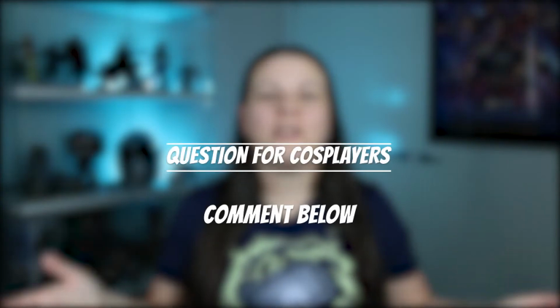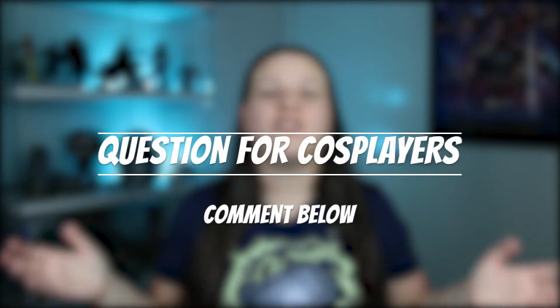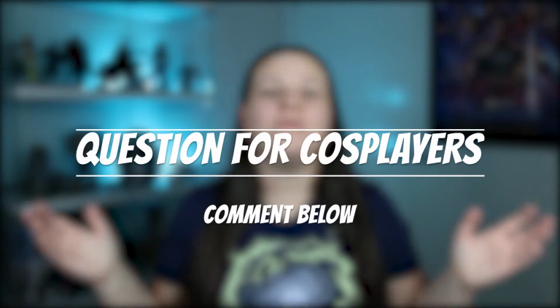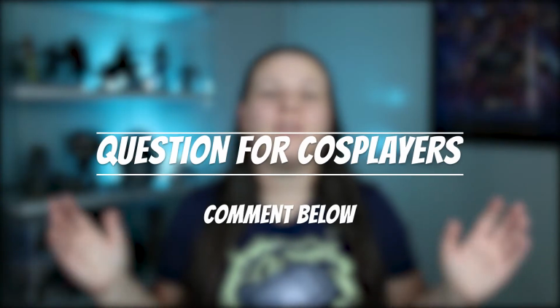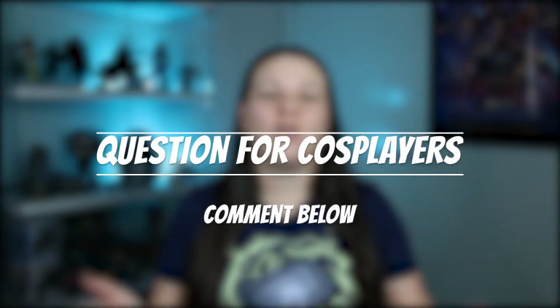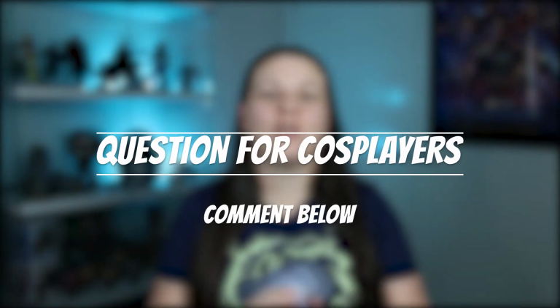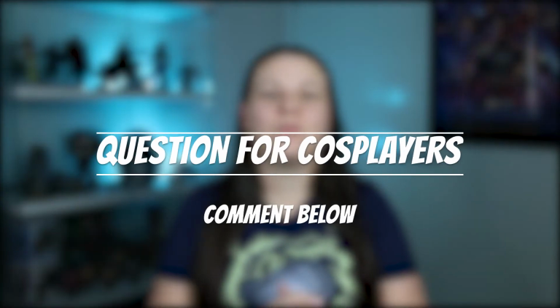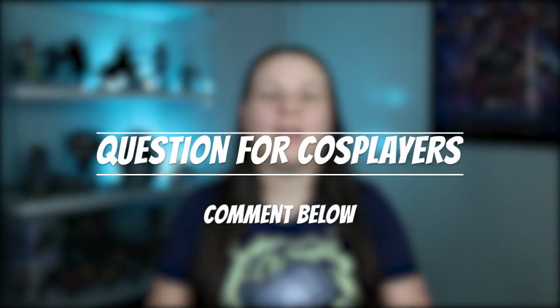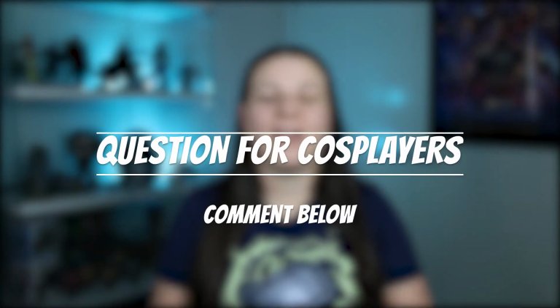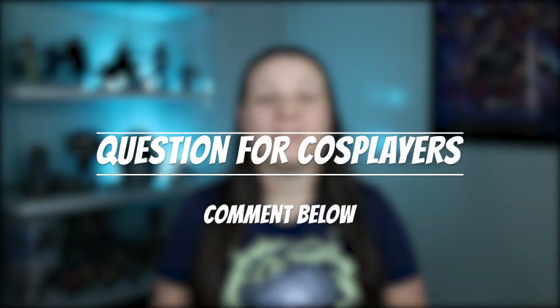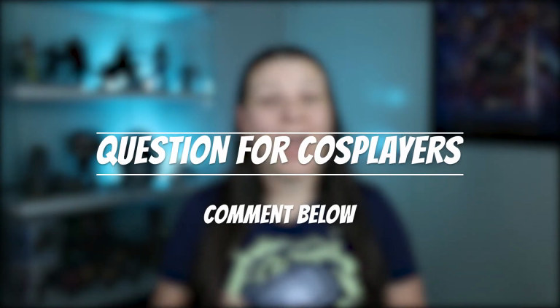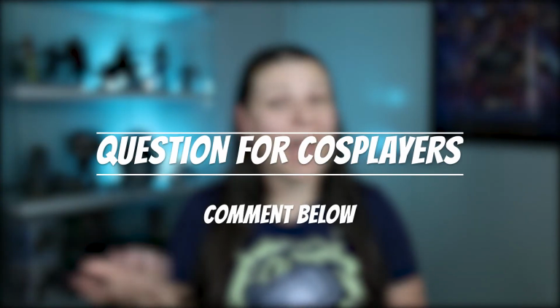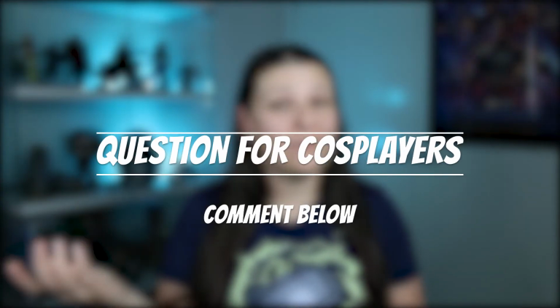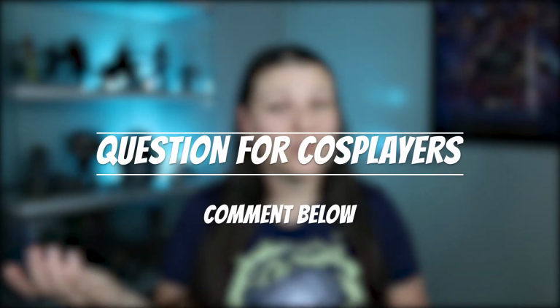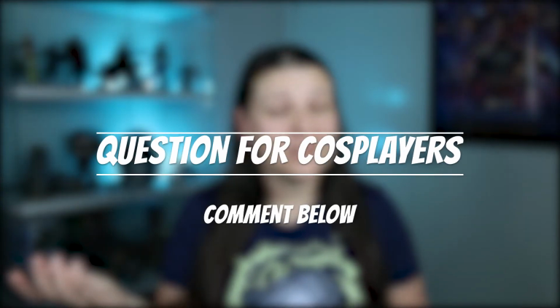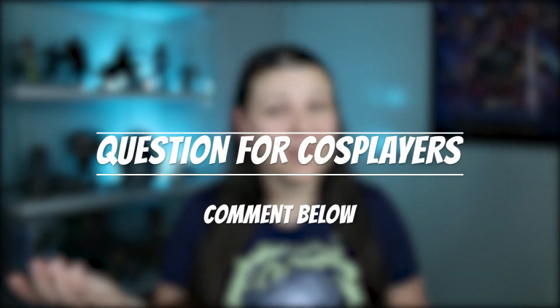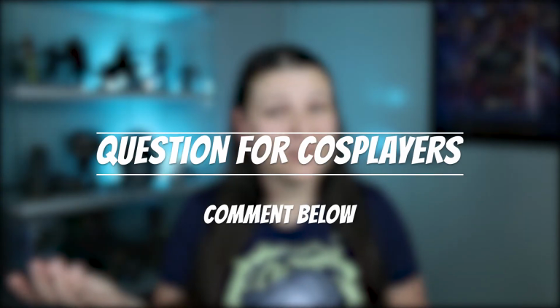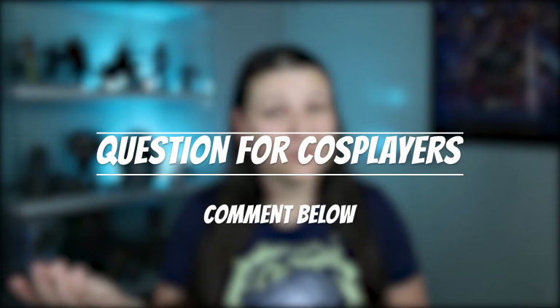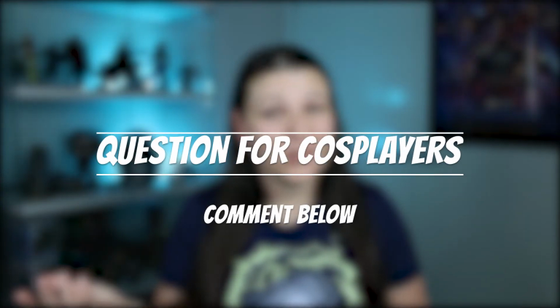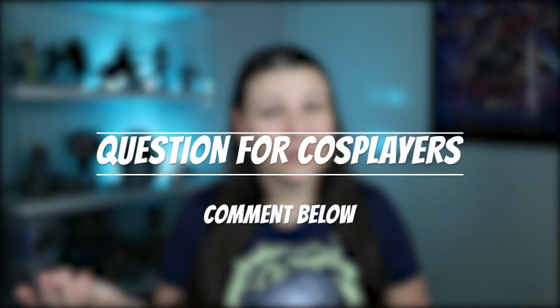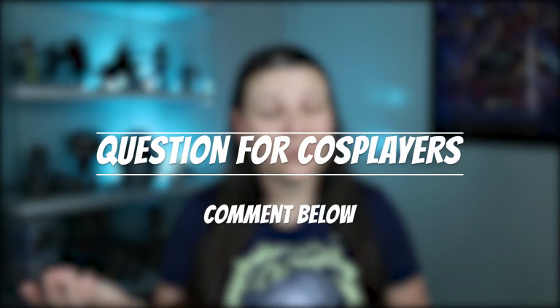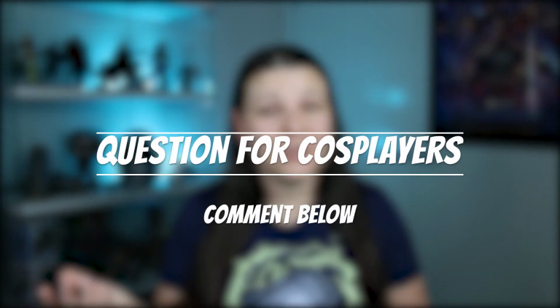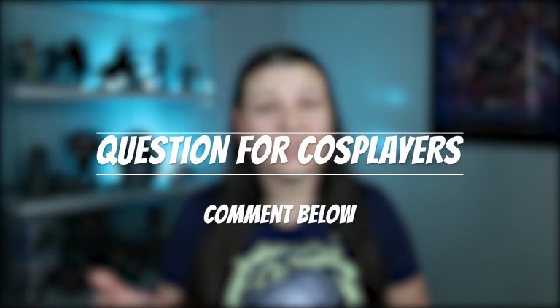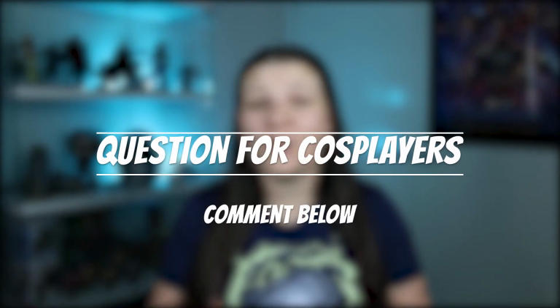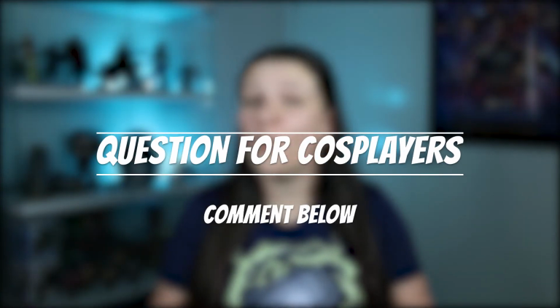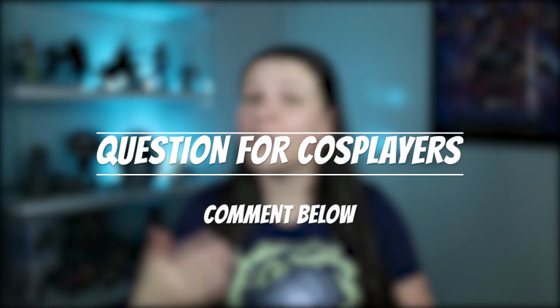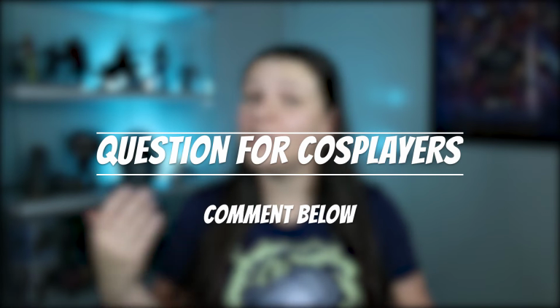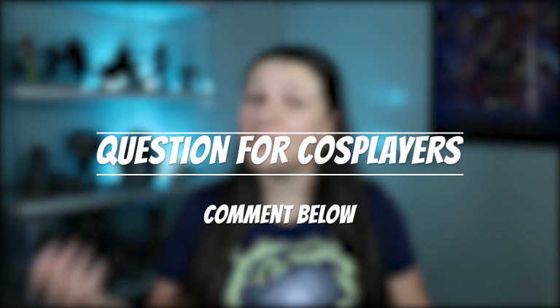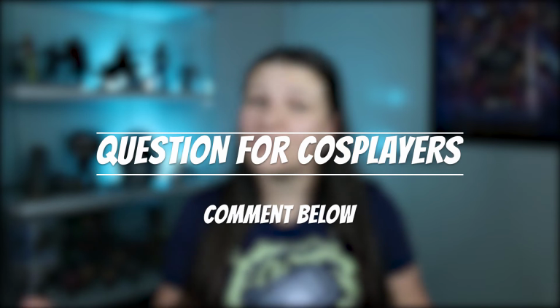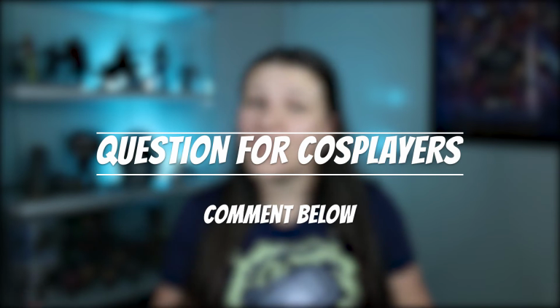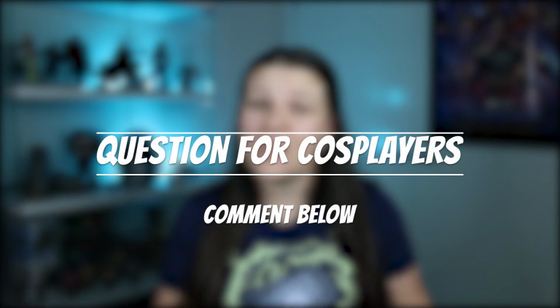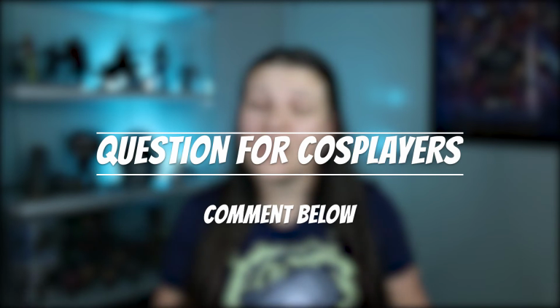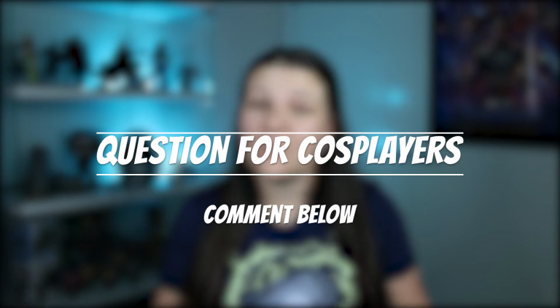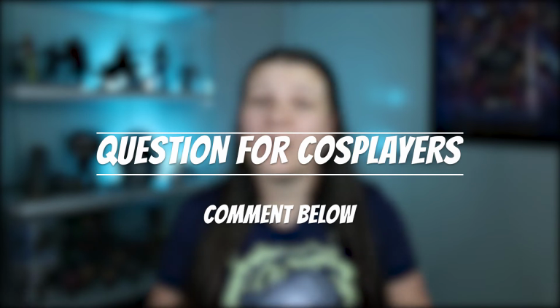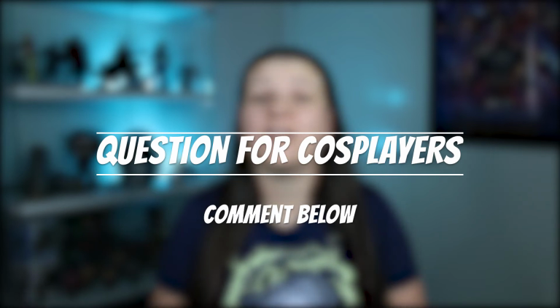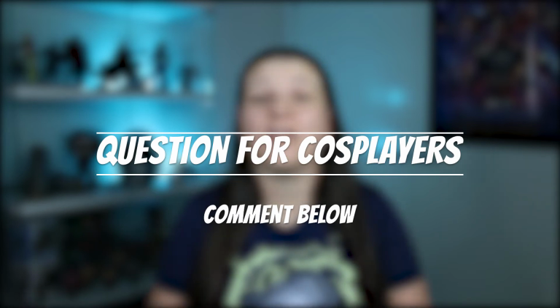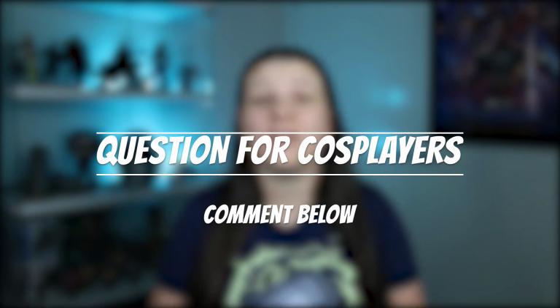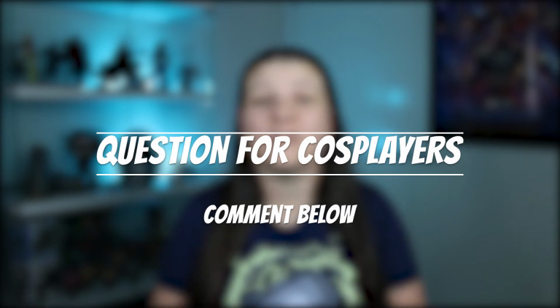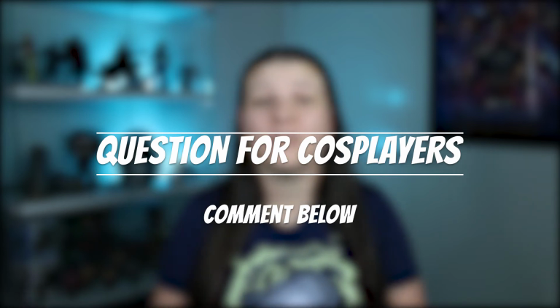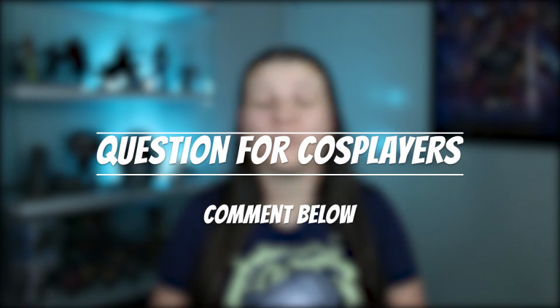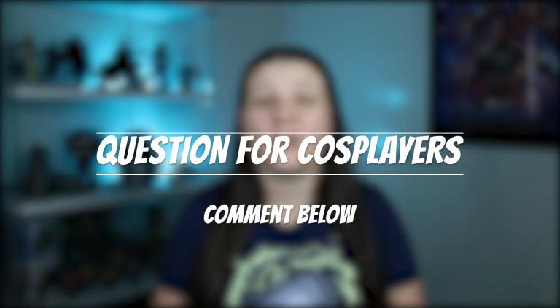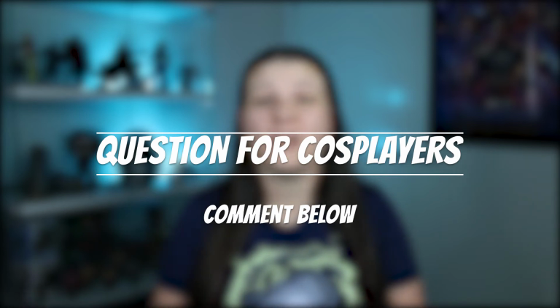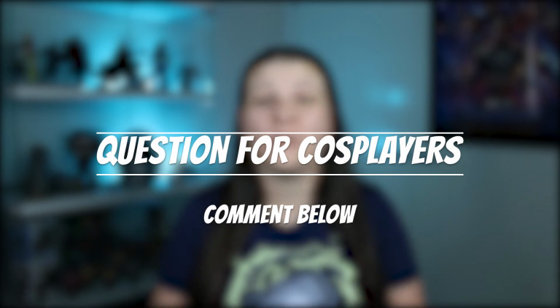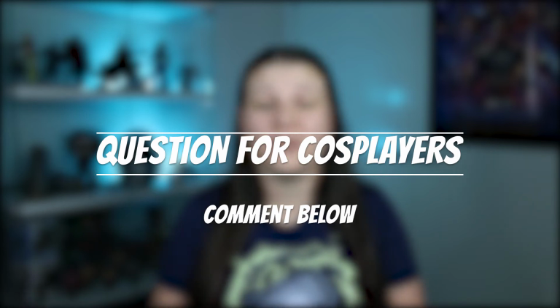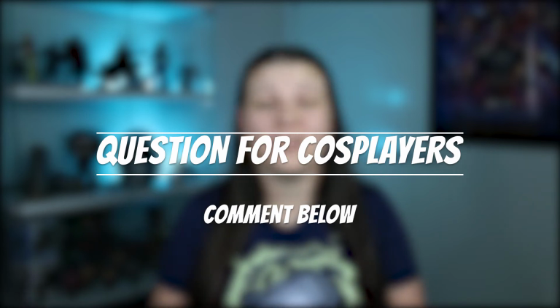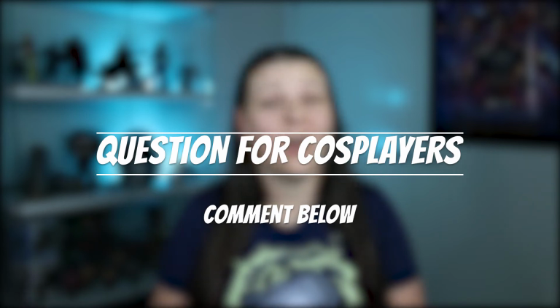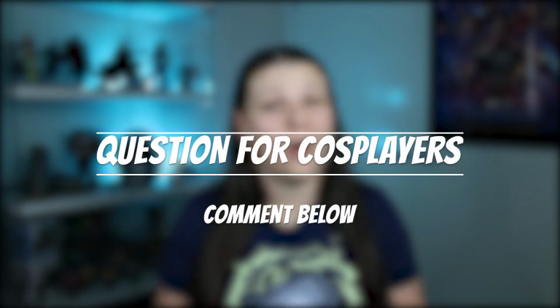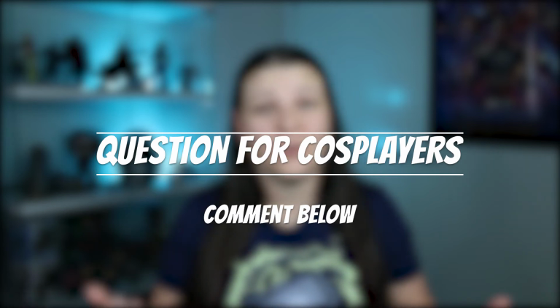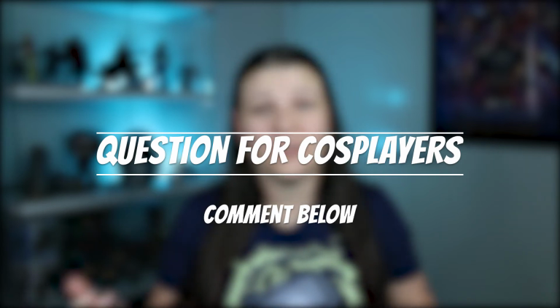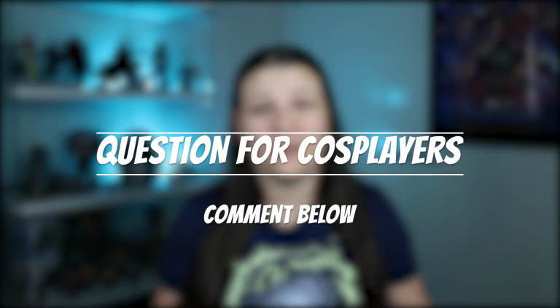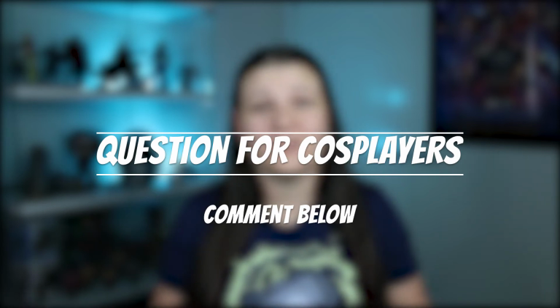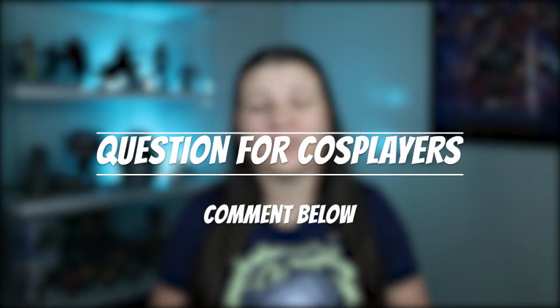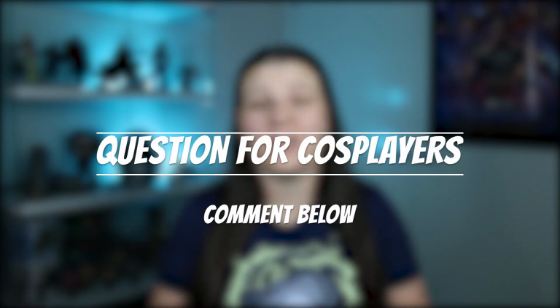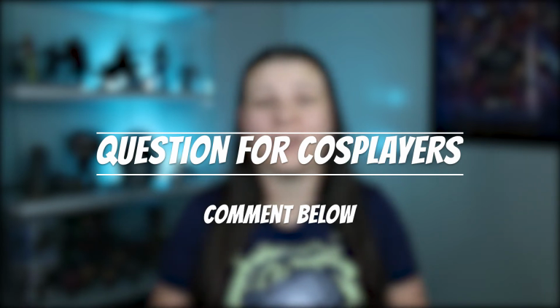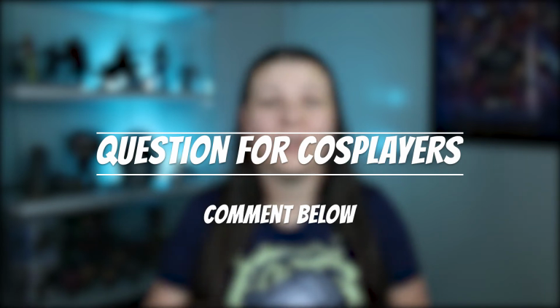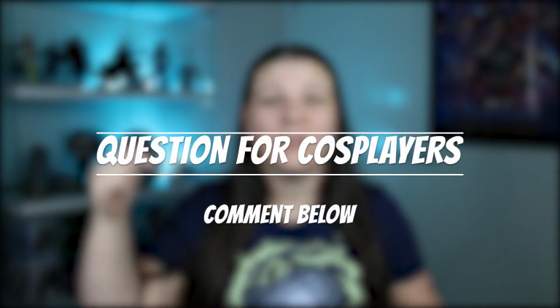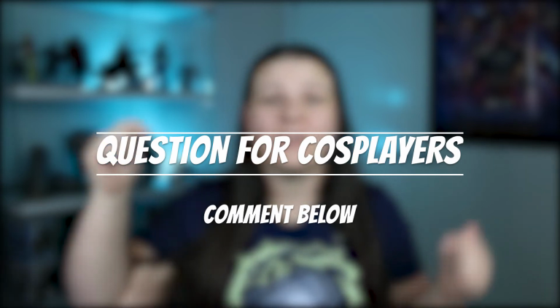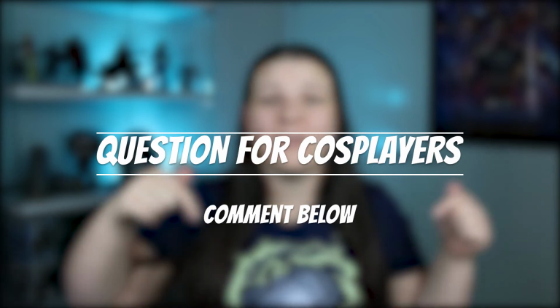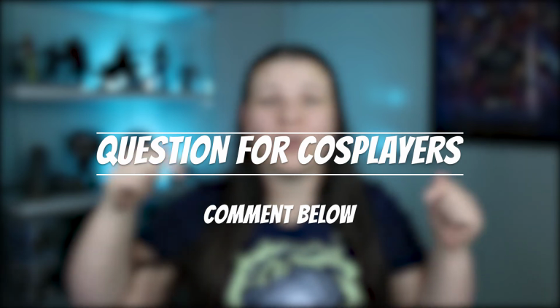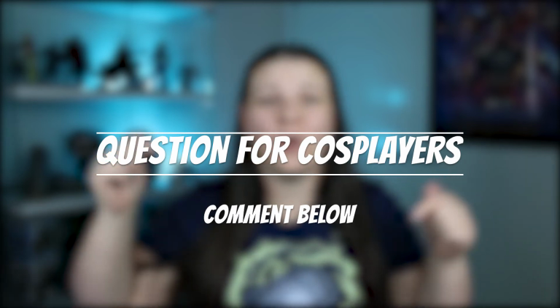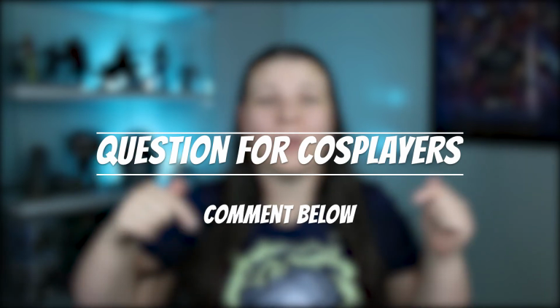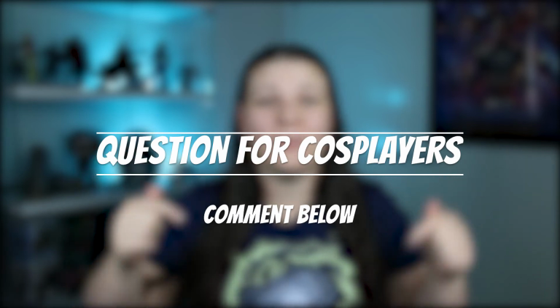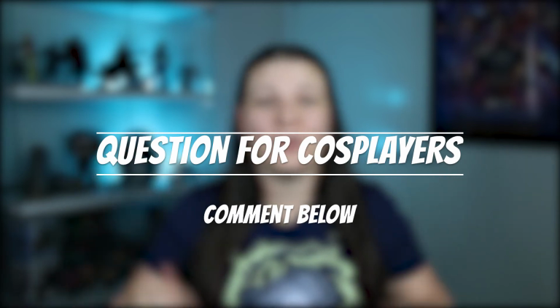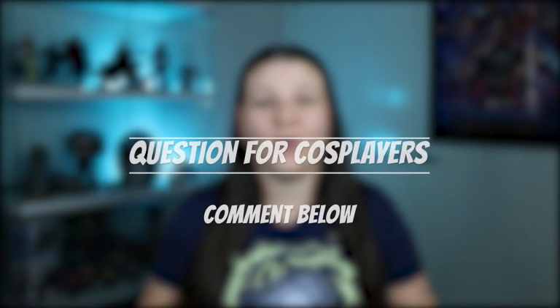Question for cosplayers: have you started 3D printing, or are you just thinking about getting into 3D printing? I would love to hear — leave a comment below.